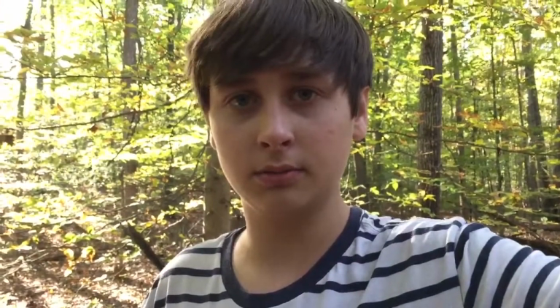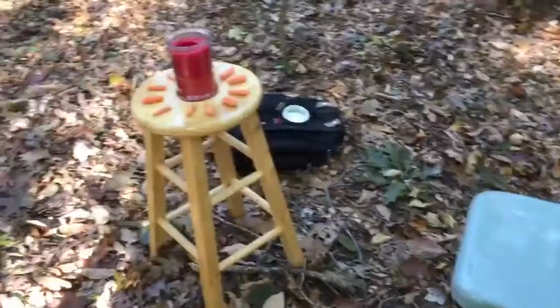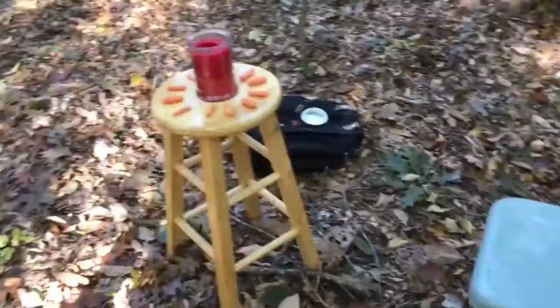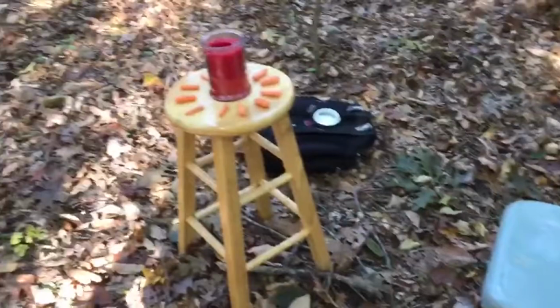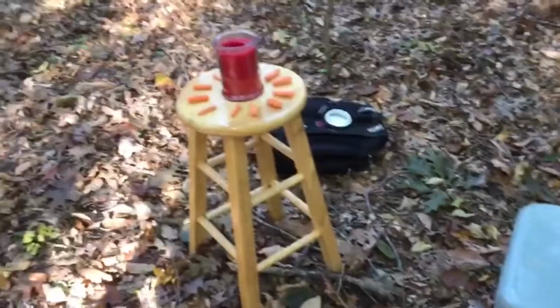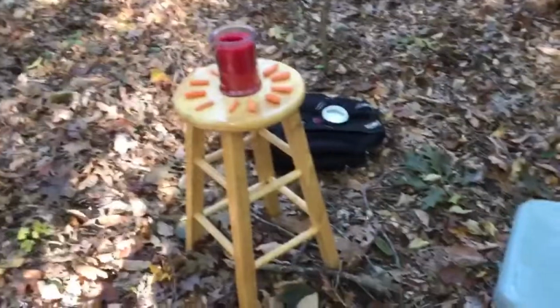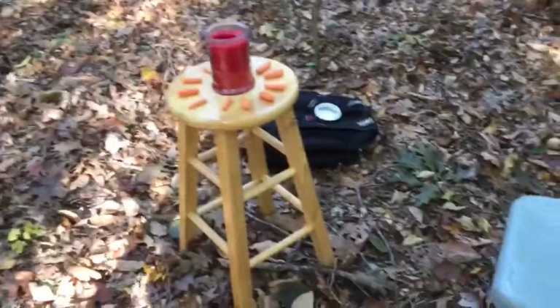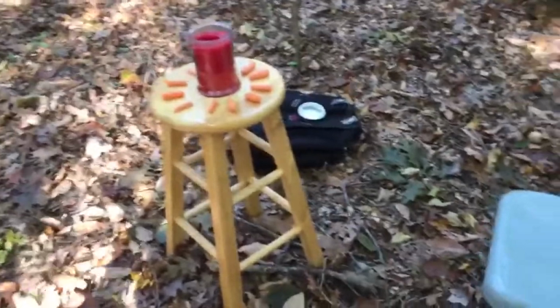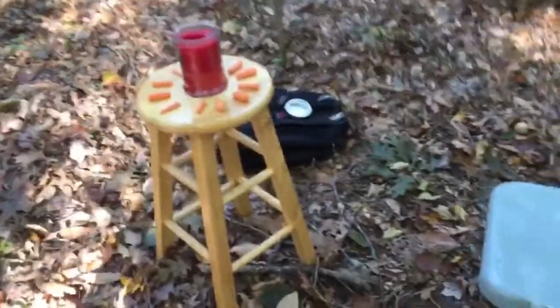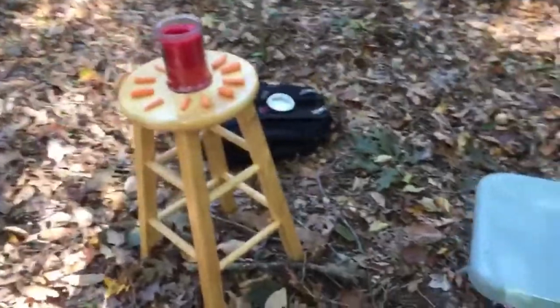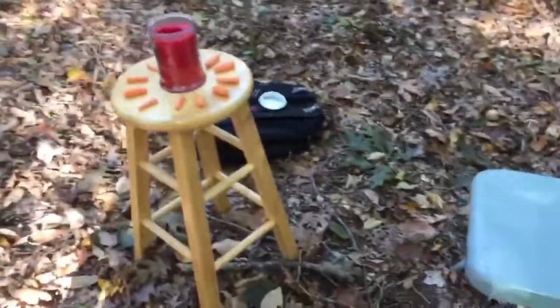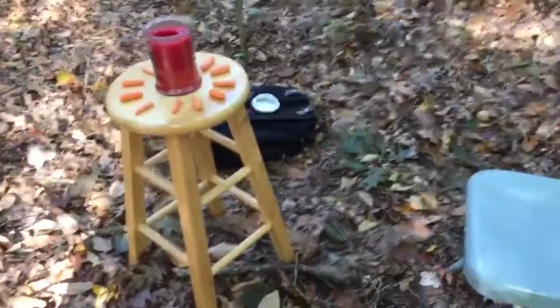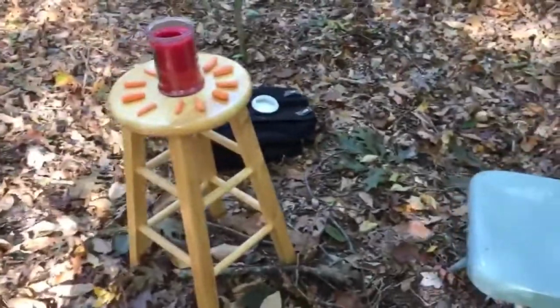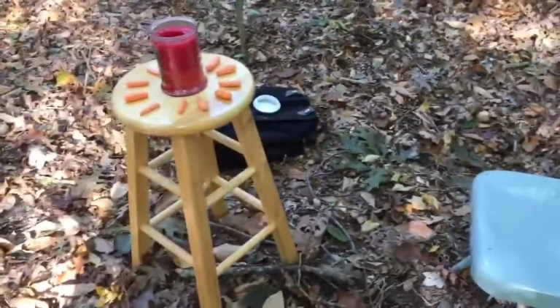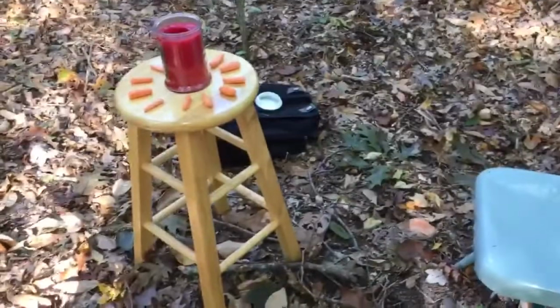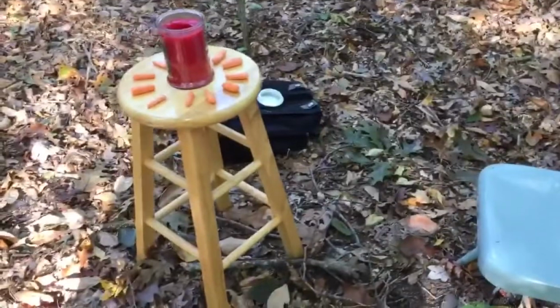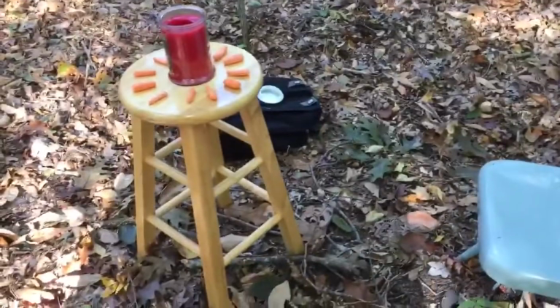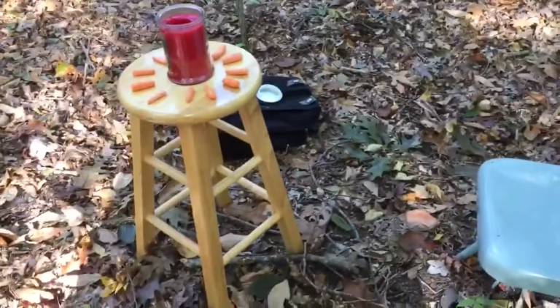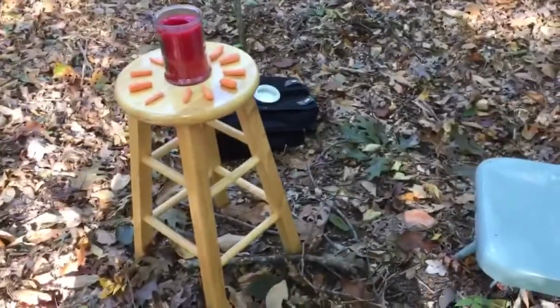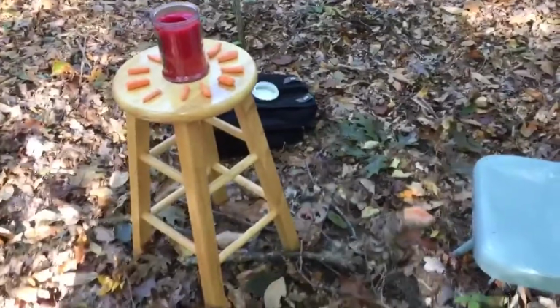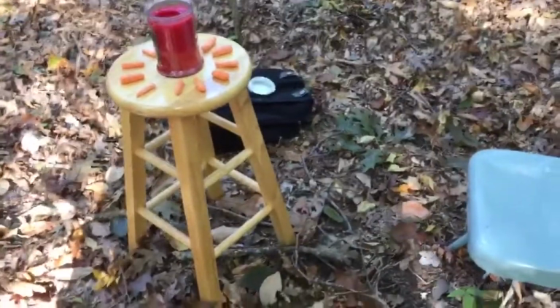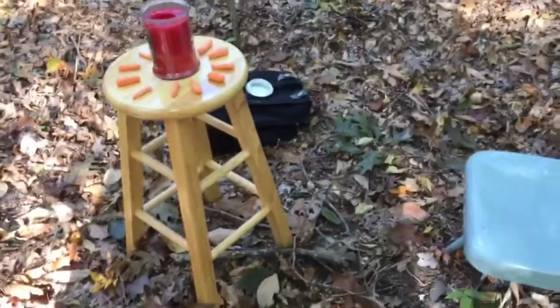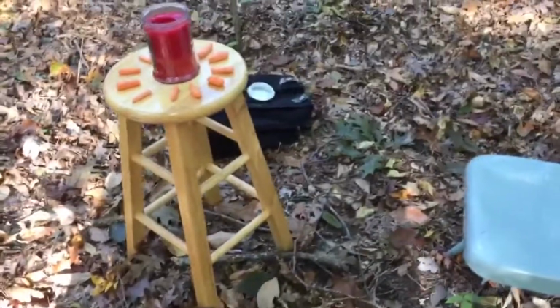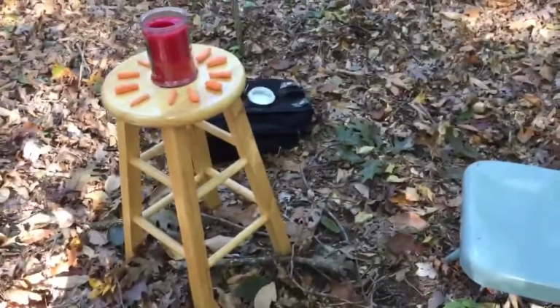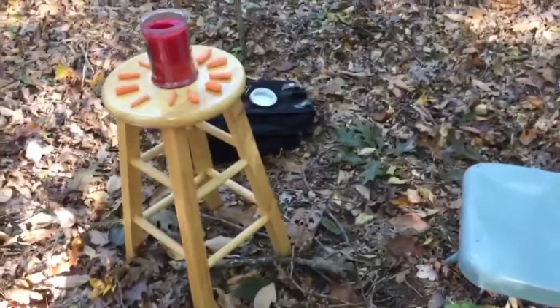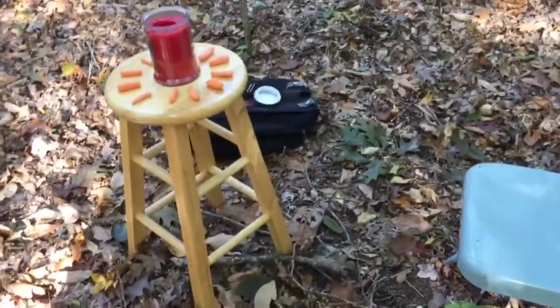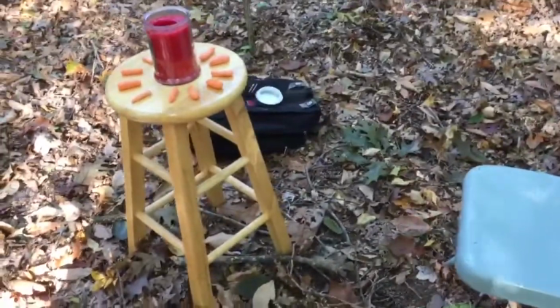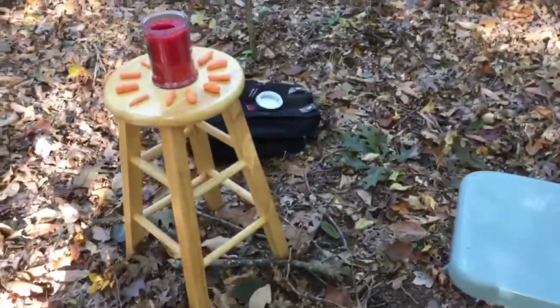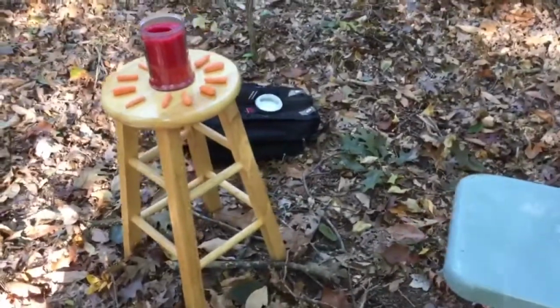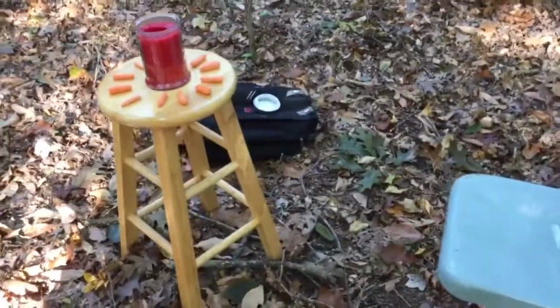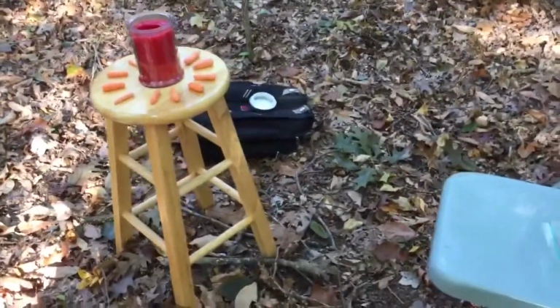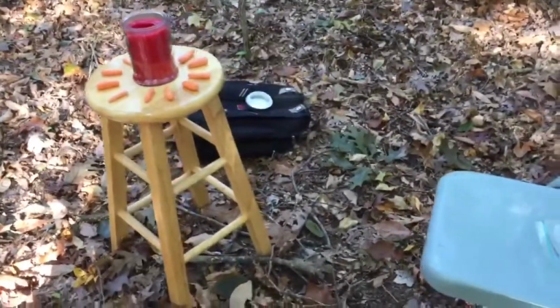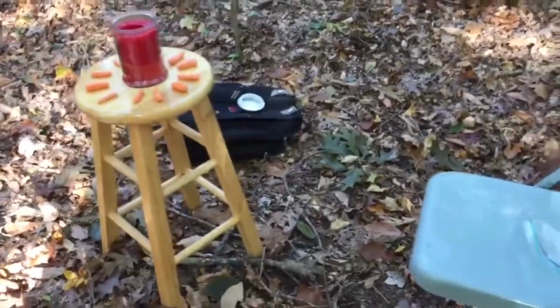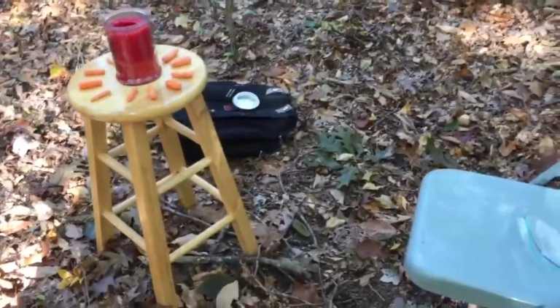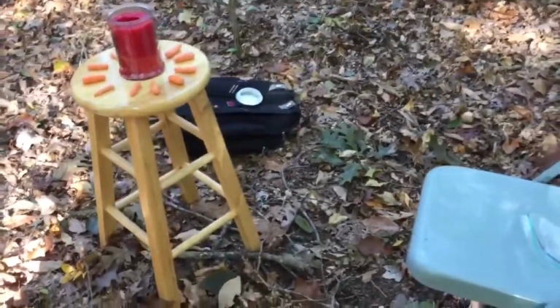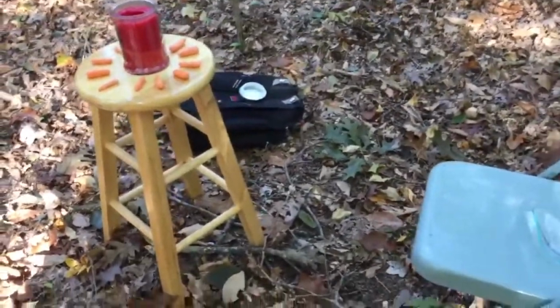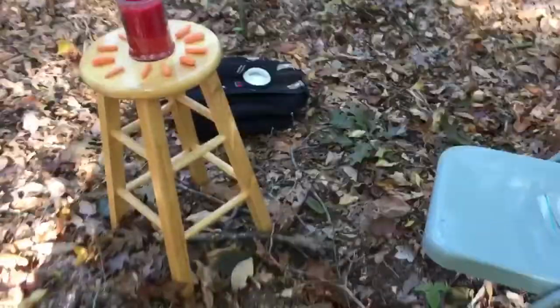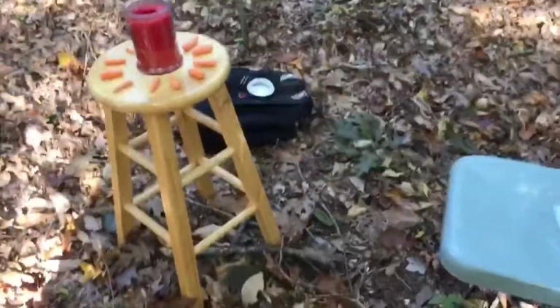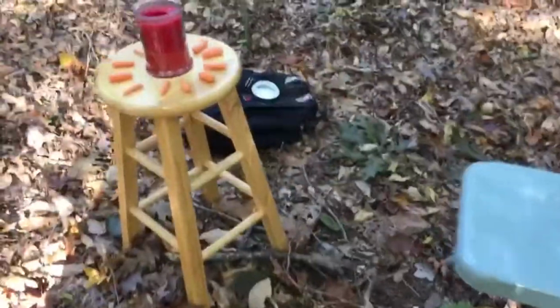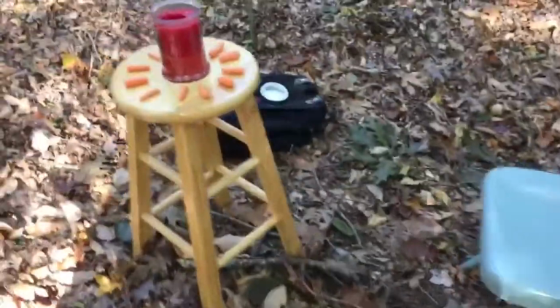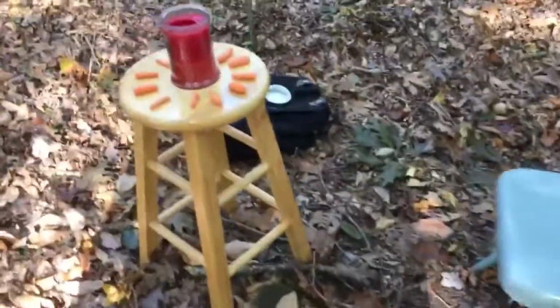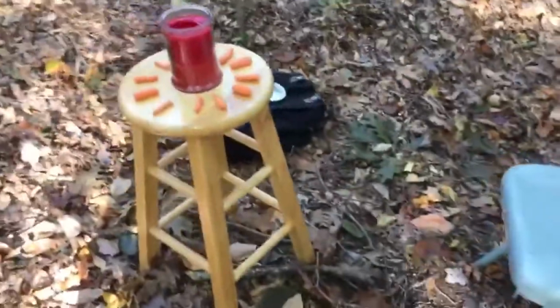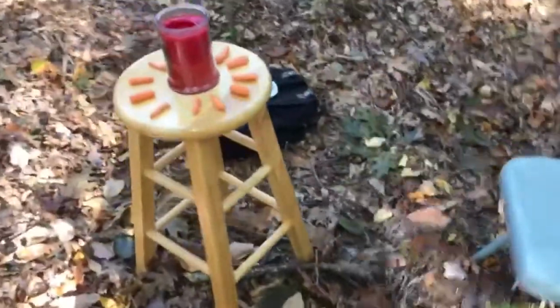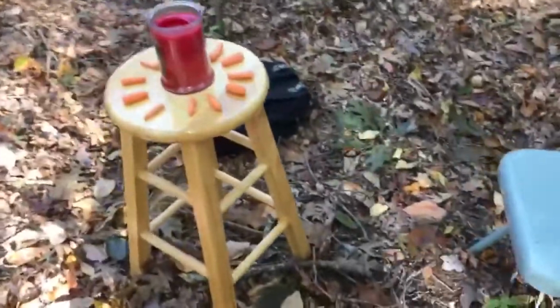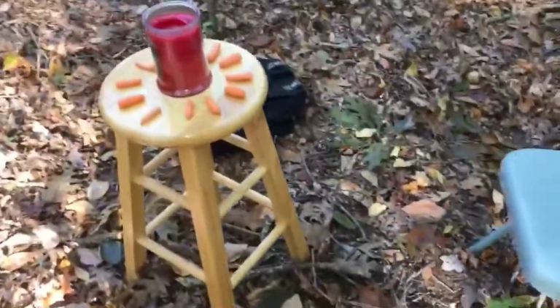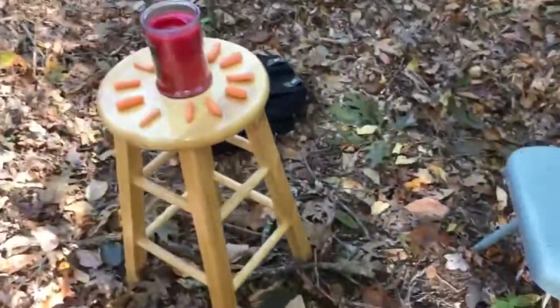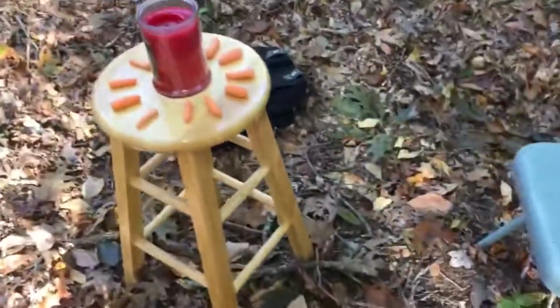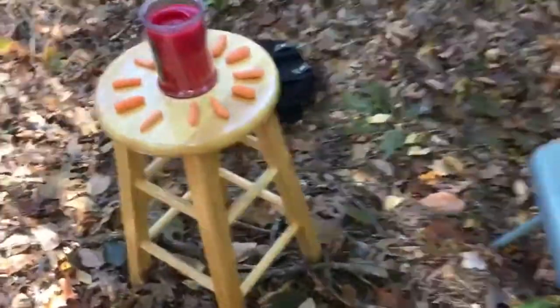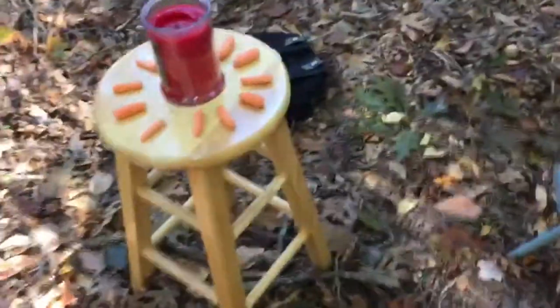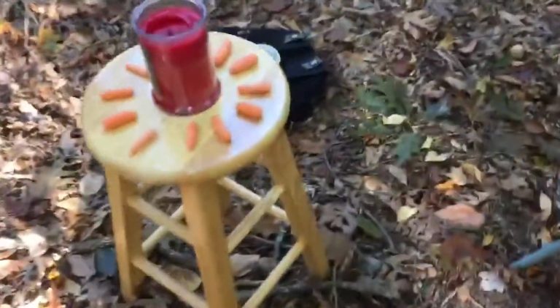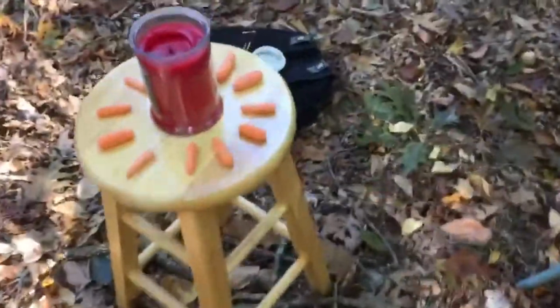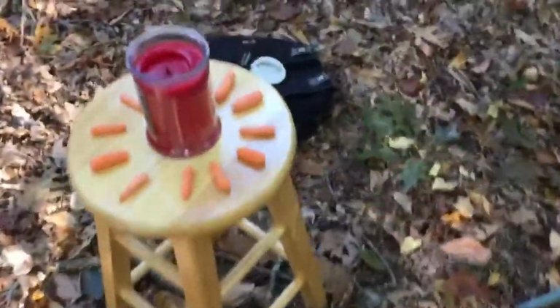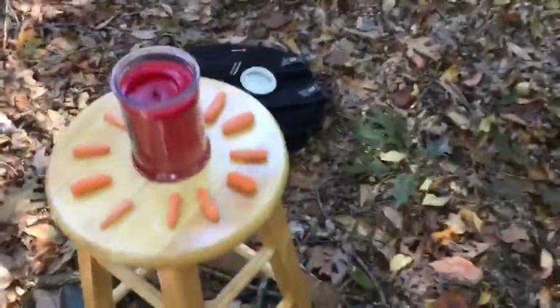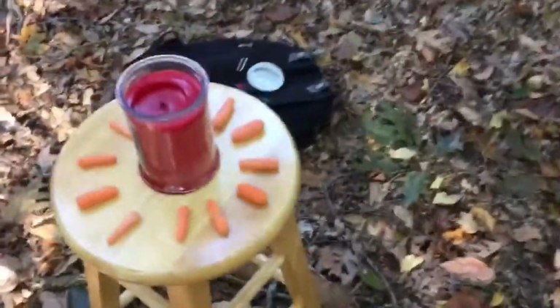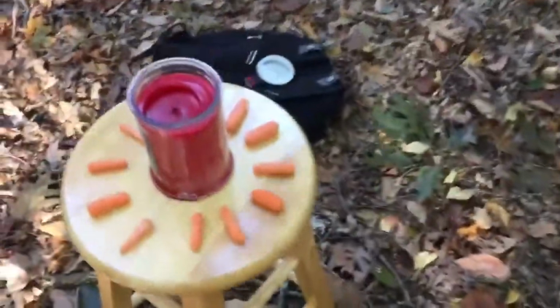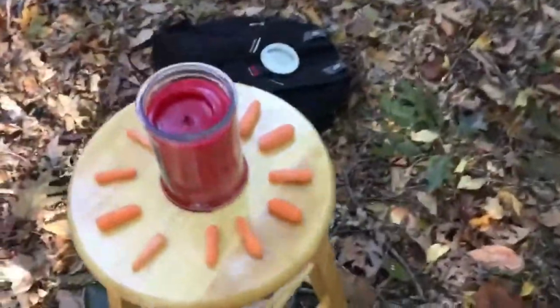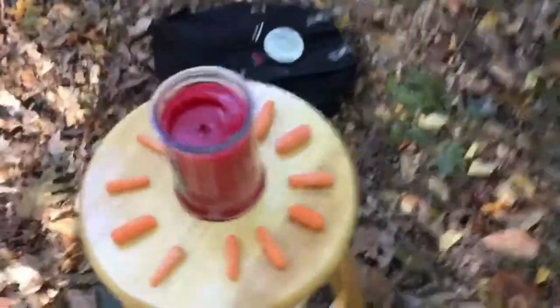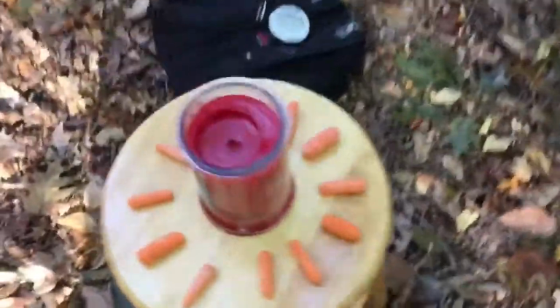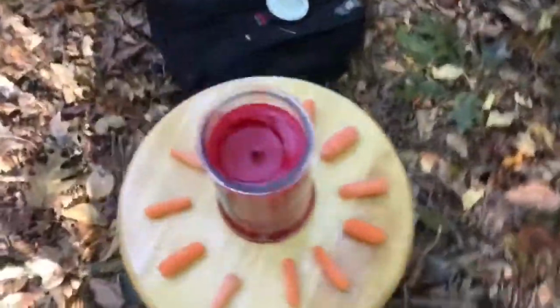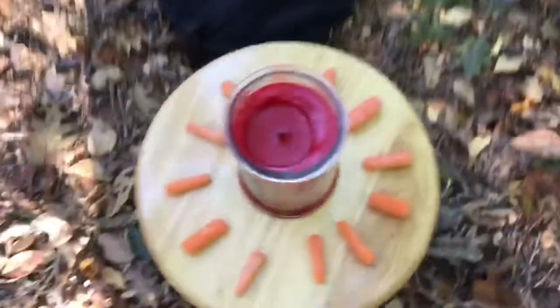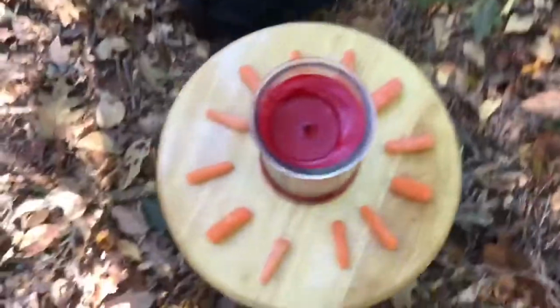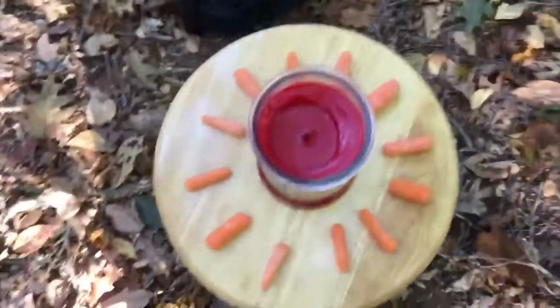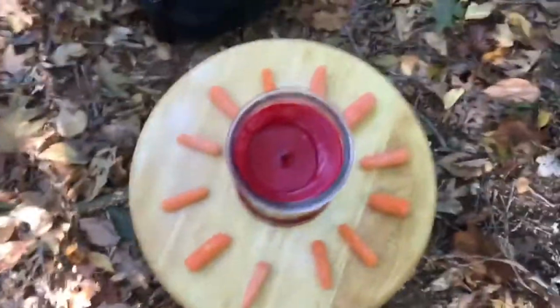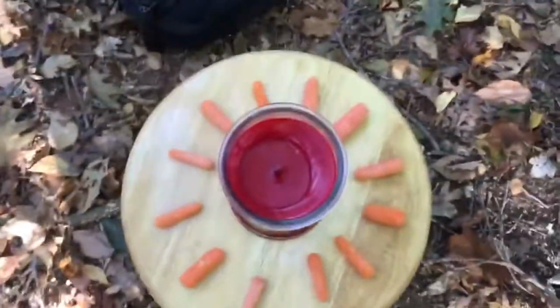The first thing you're going to want to do is set up the table and put the candle in the middle, and put all 12 carrots around it diametrically, kind of like a clock.